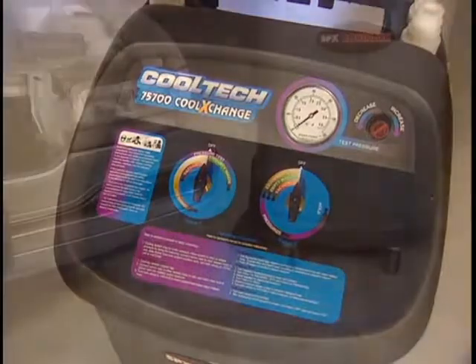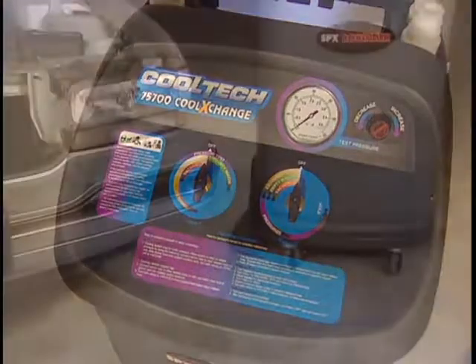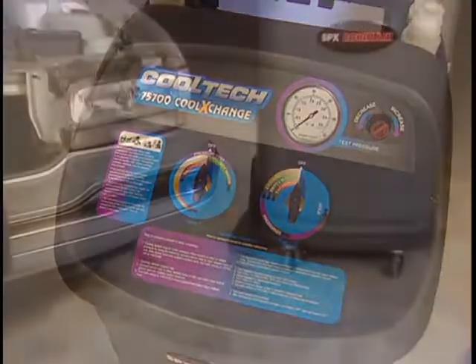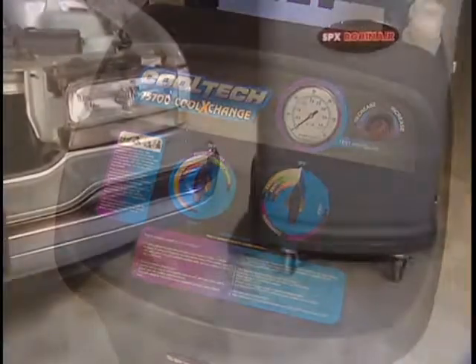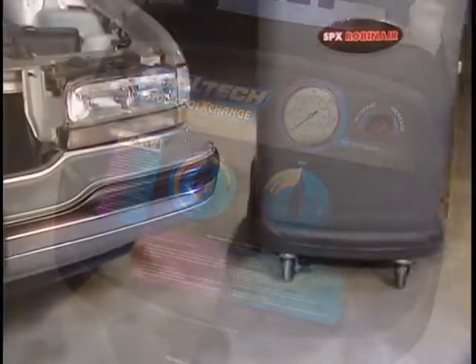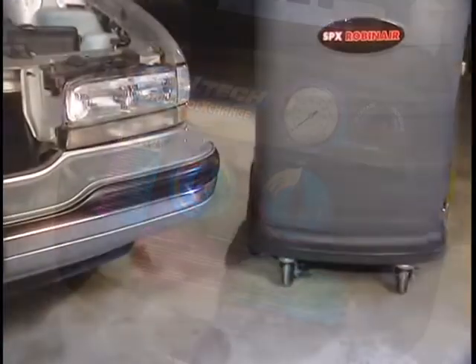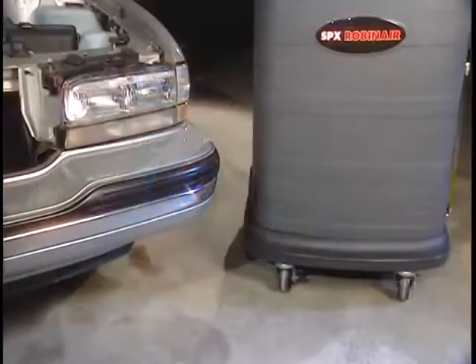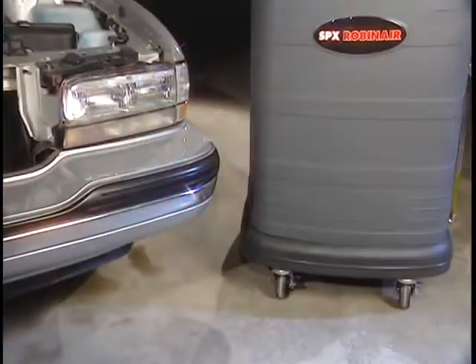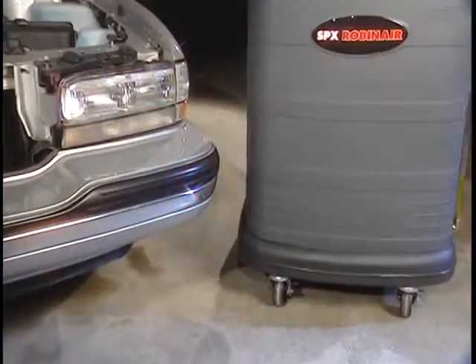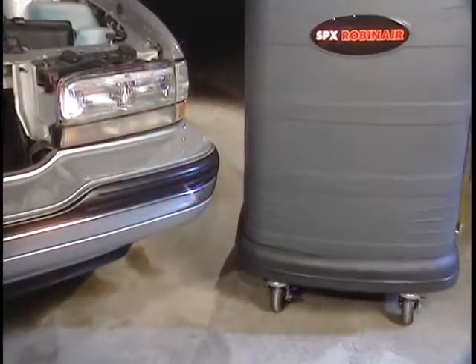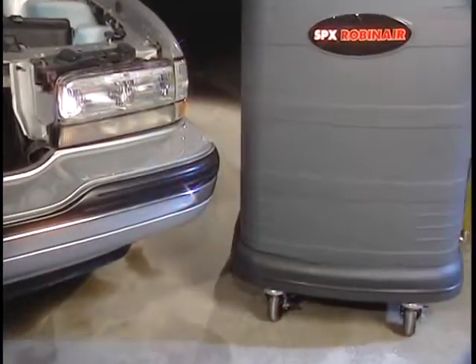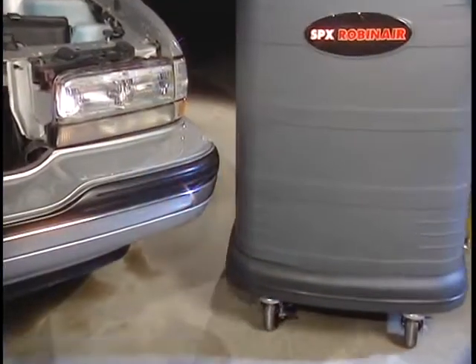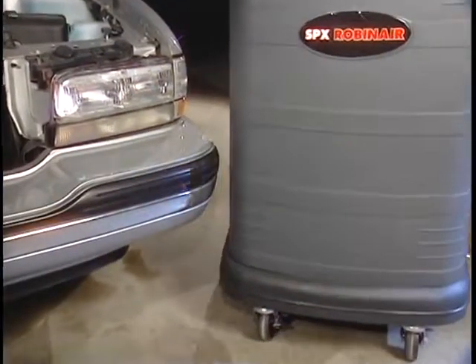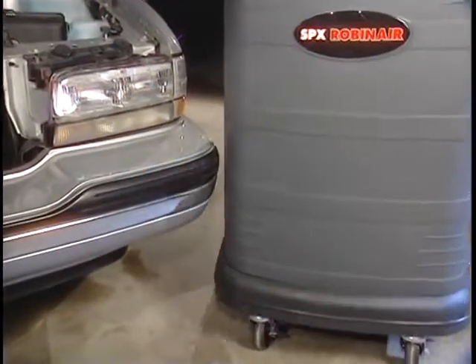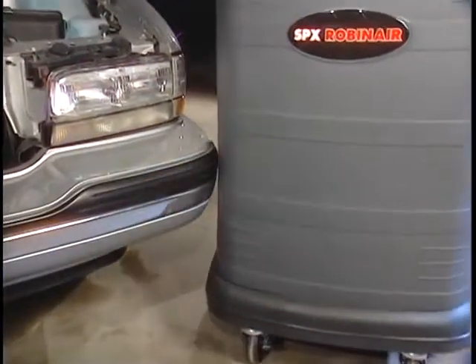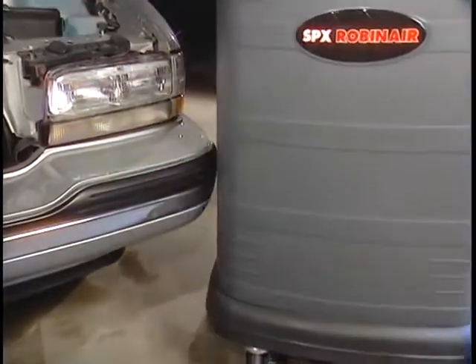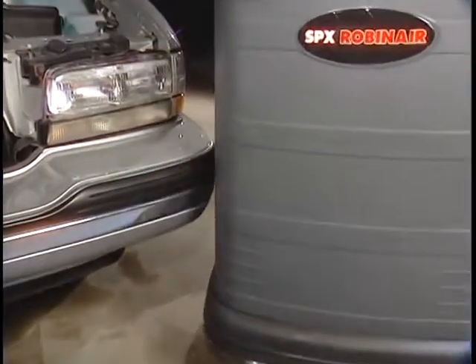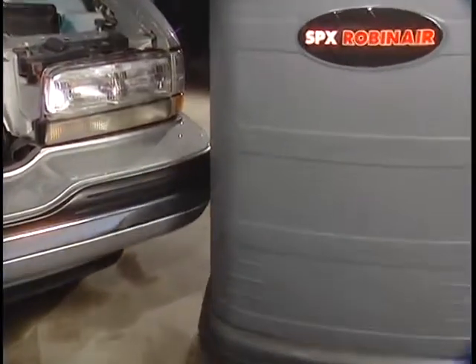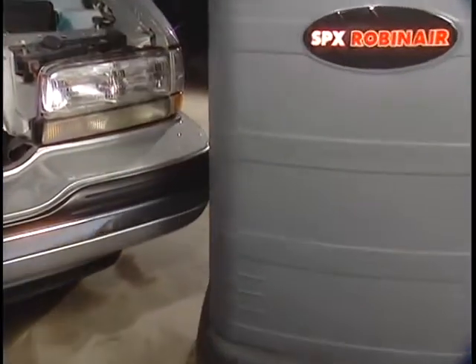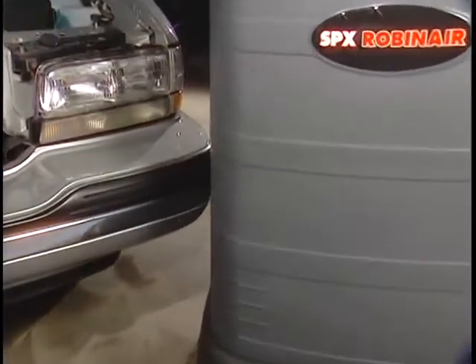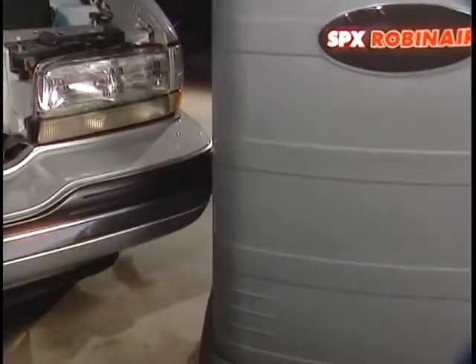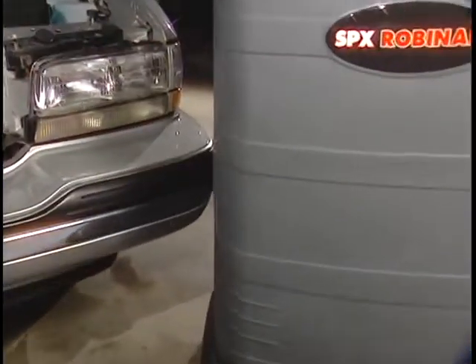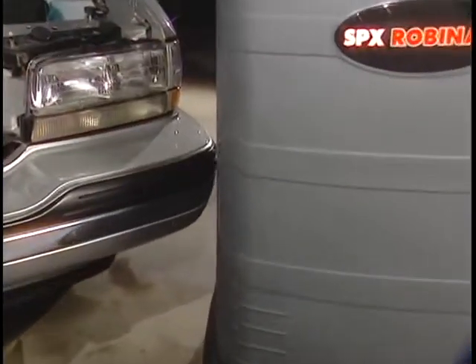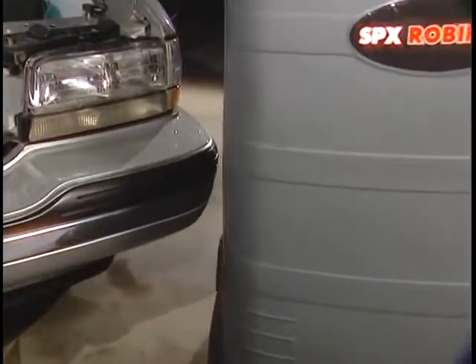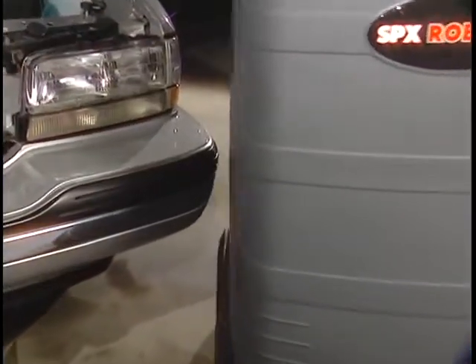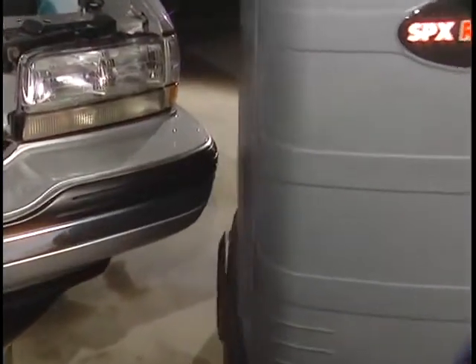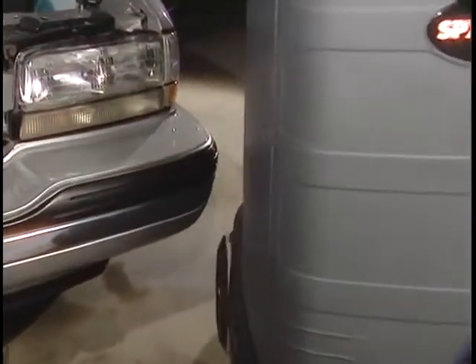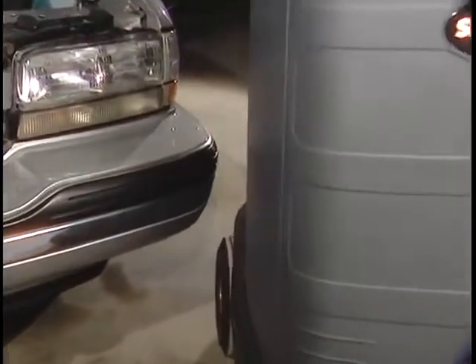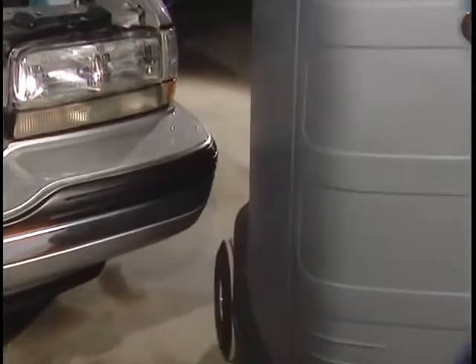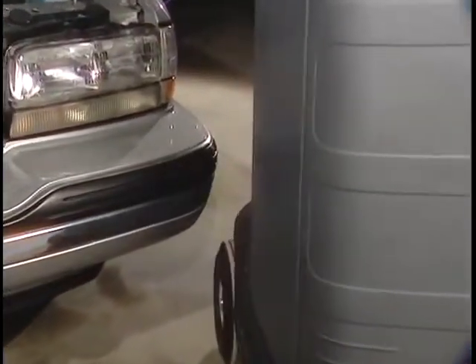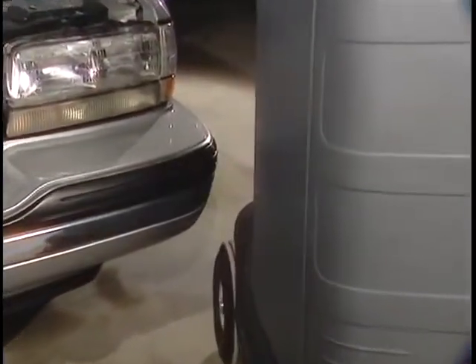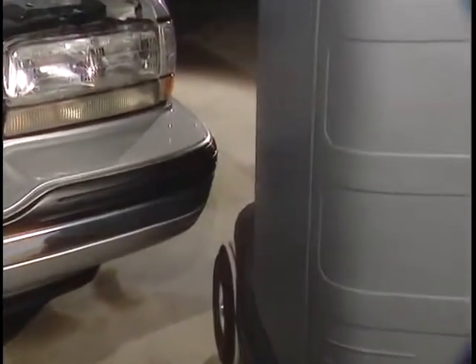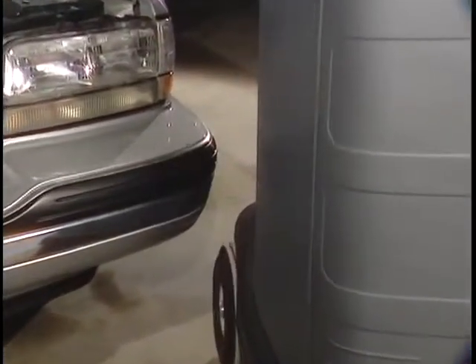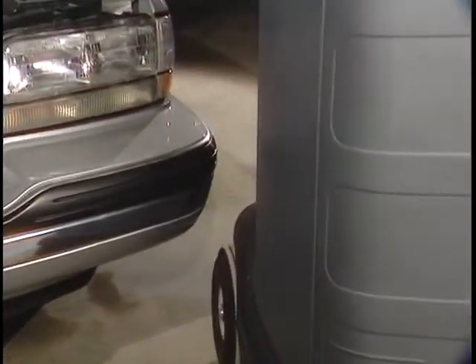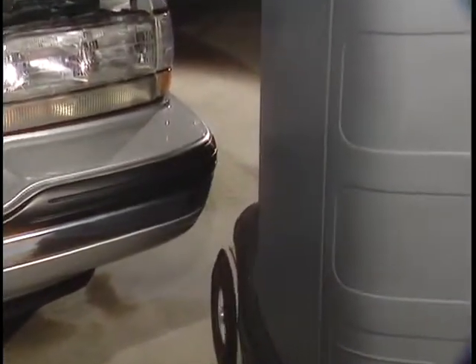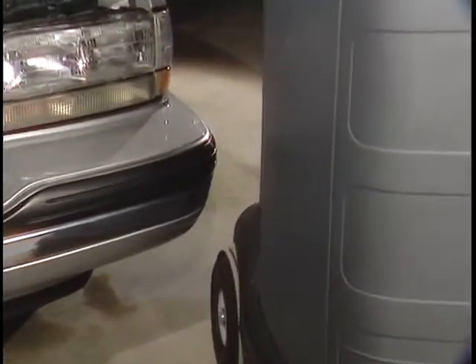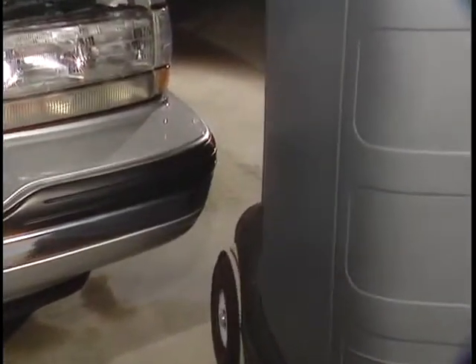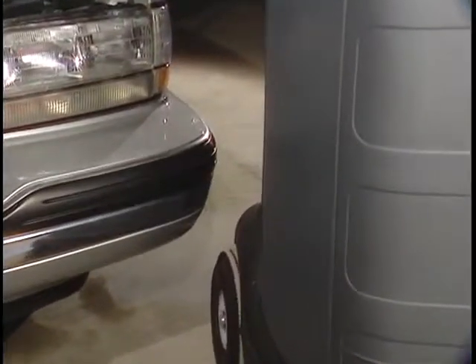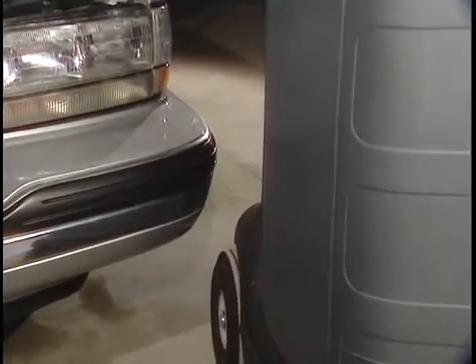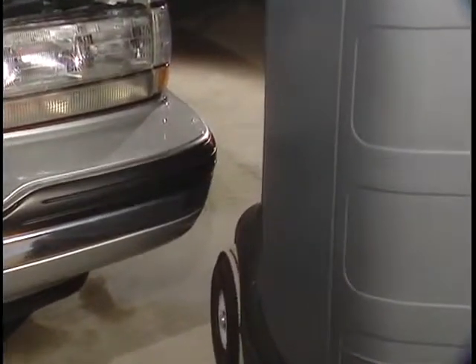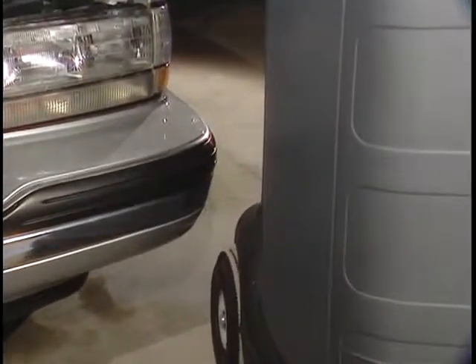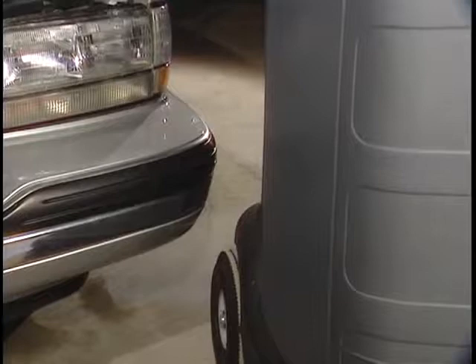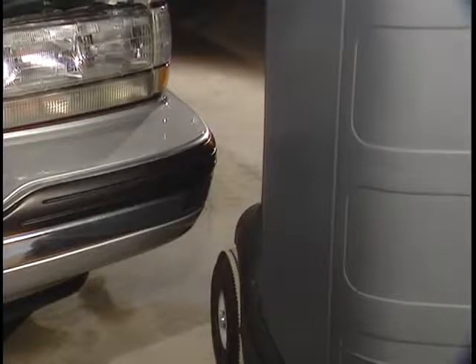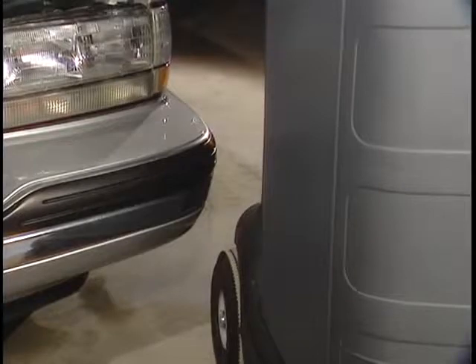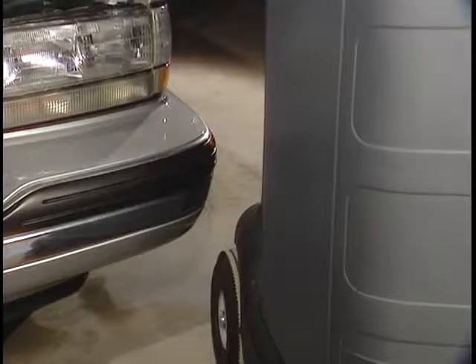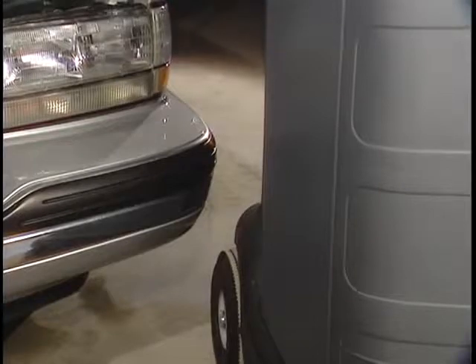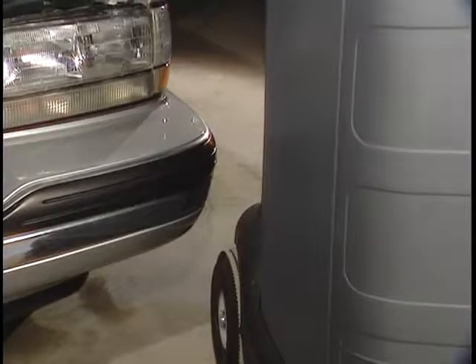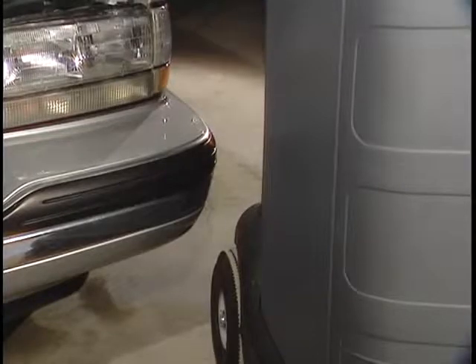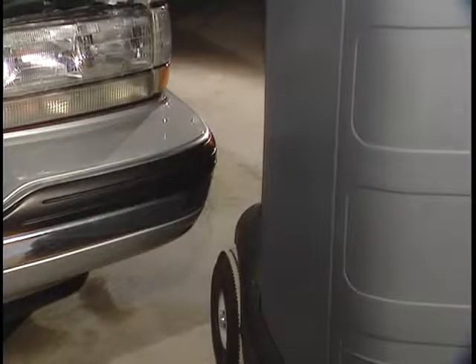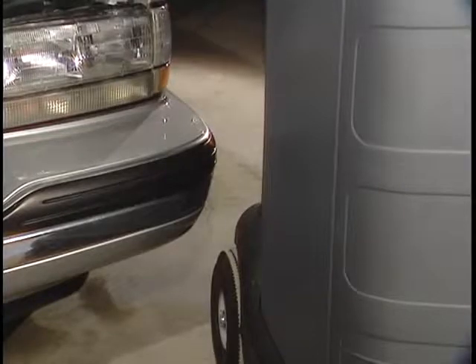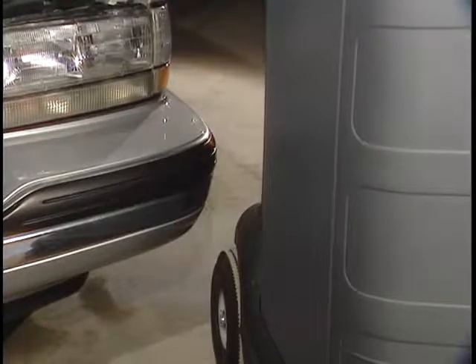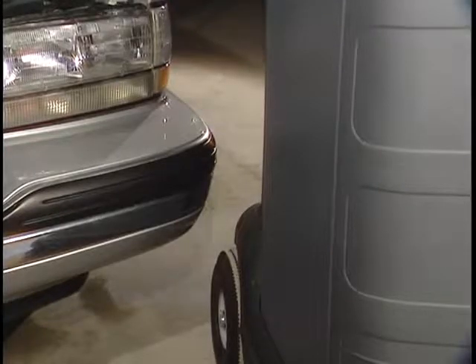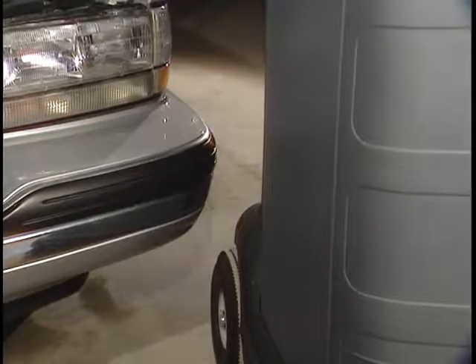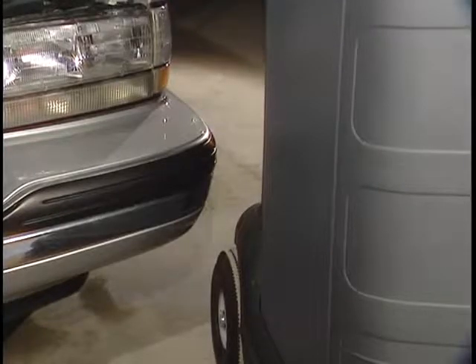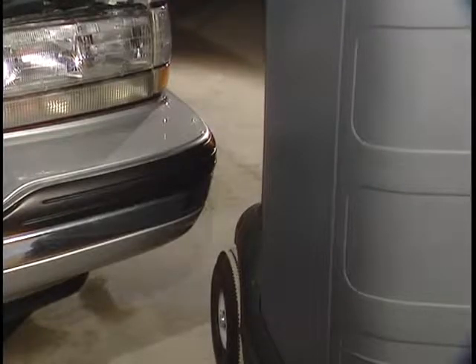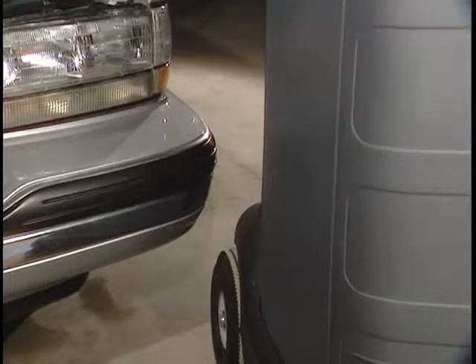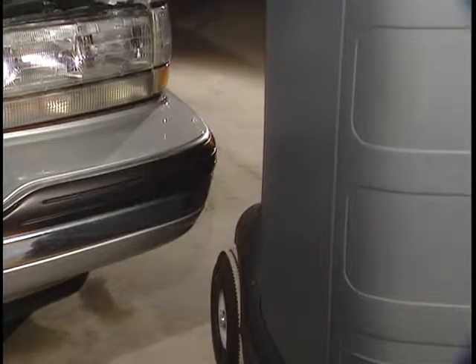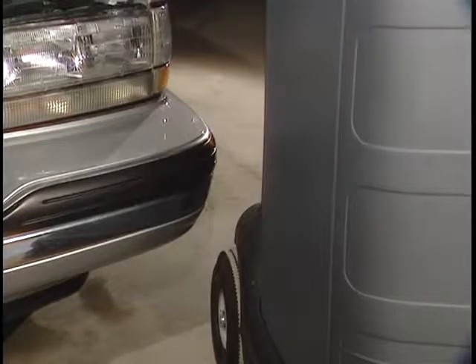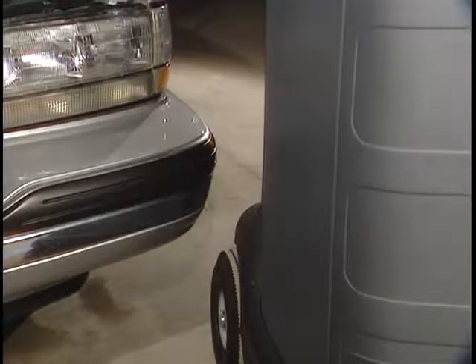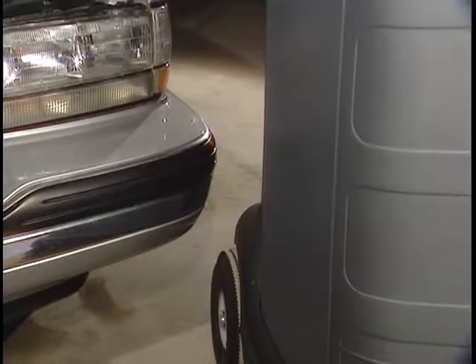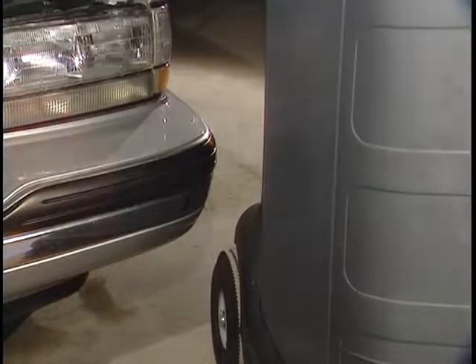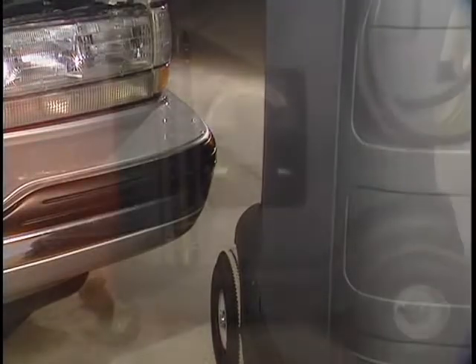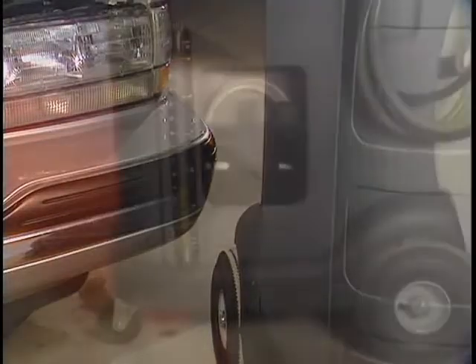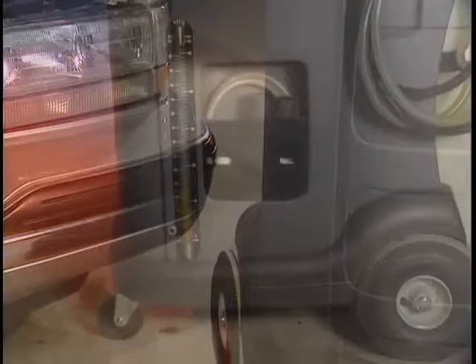The impact-resistant polypropylene cabinet will not scratch or dent the vehicle and it's impervious to chemicals commonly used in the shop.